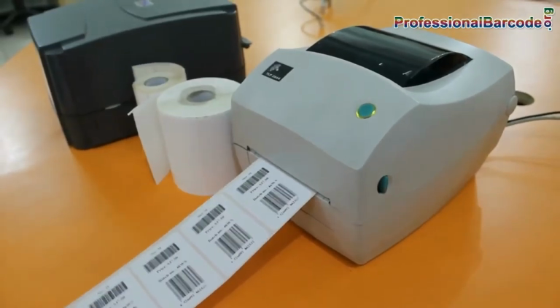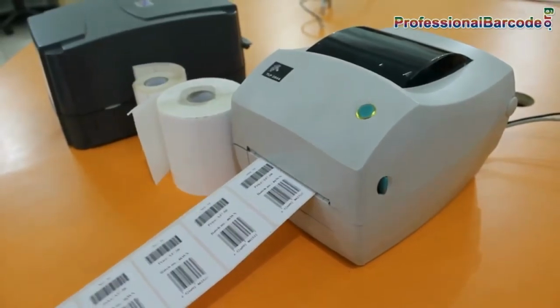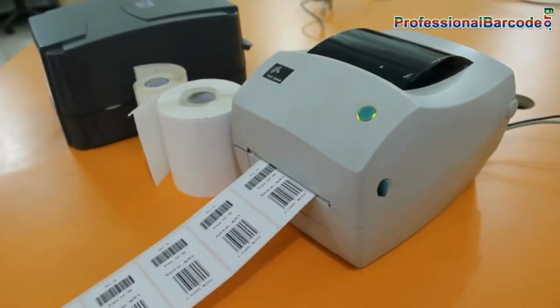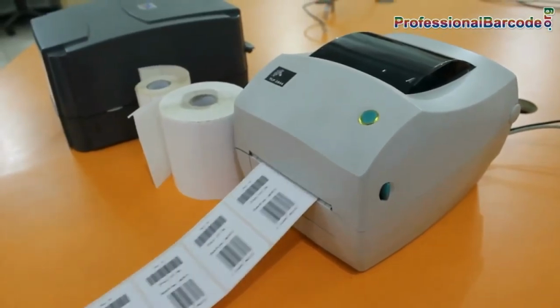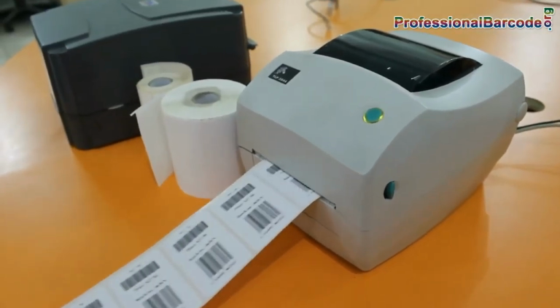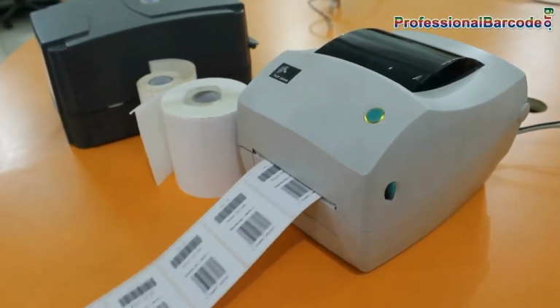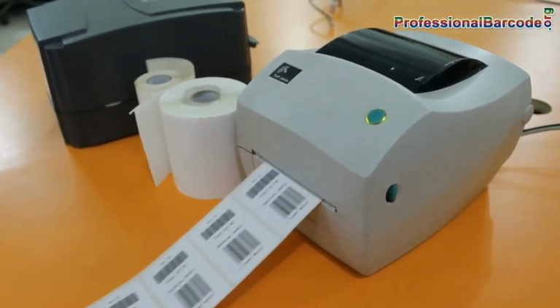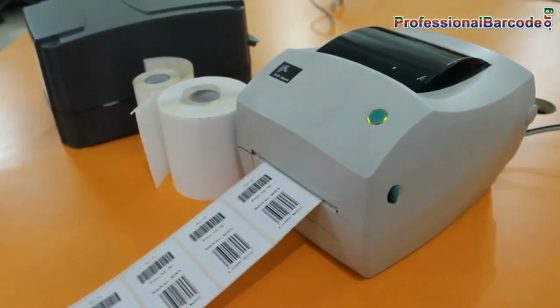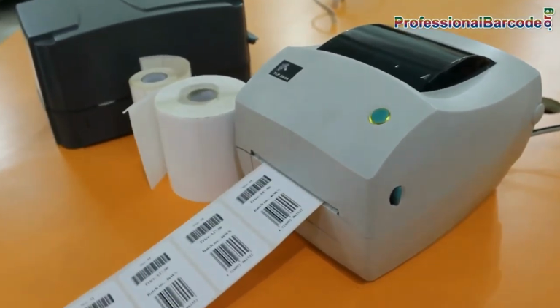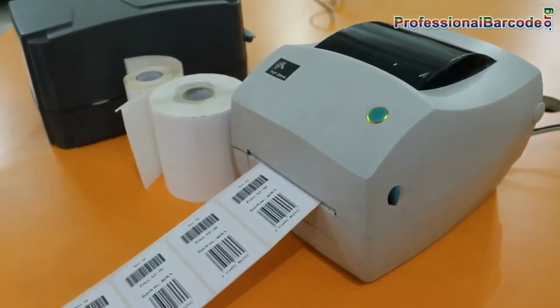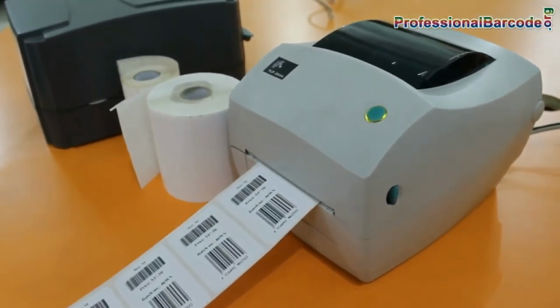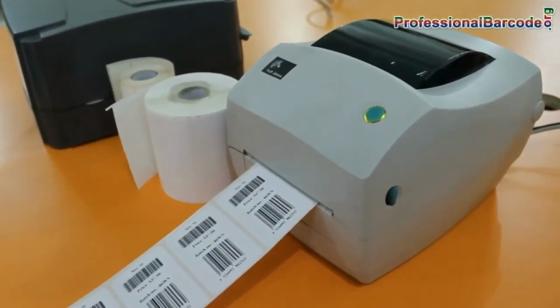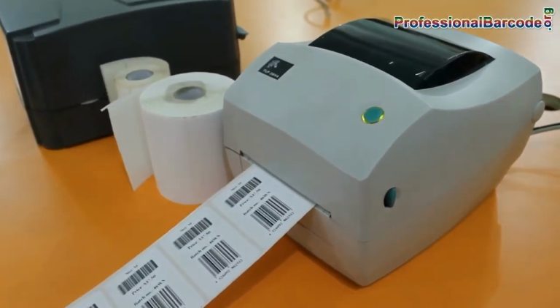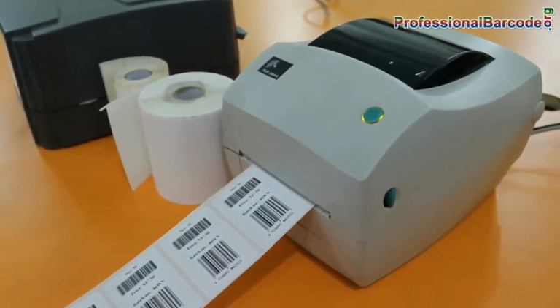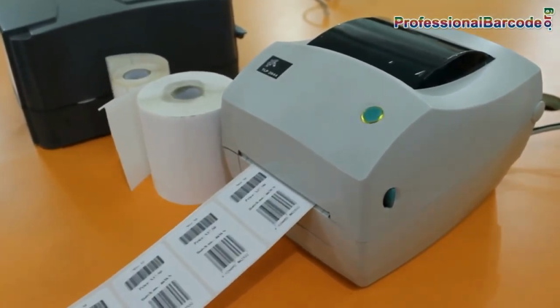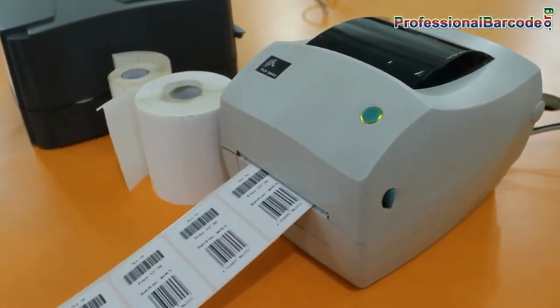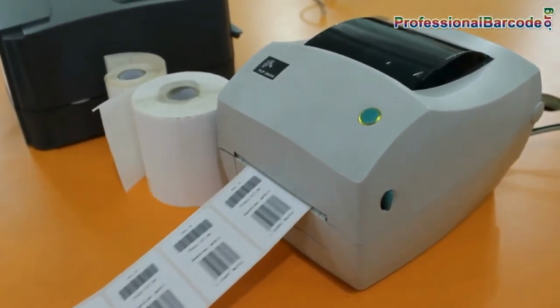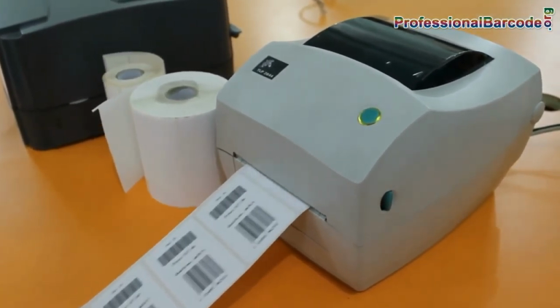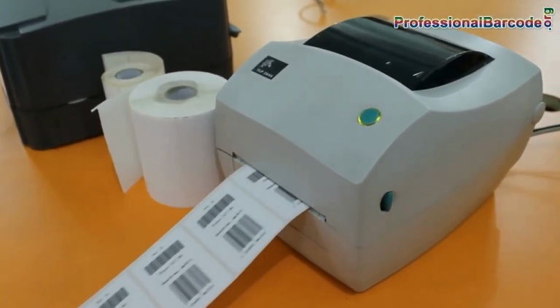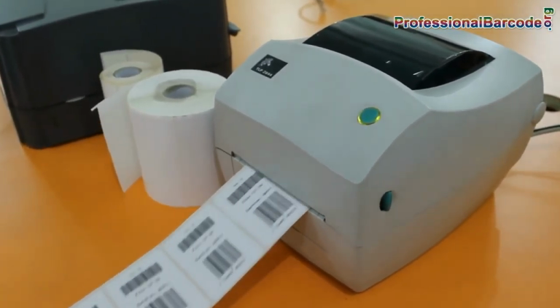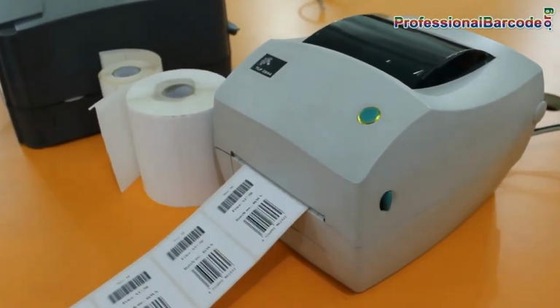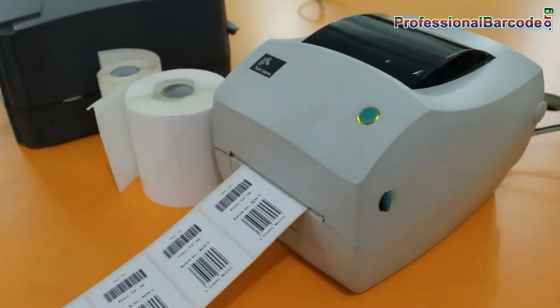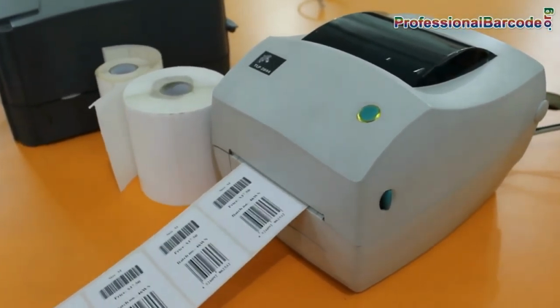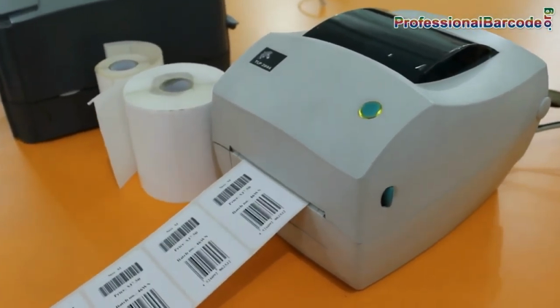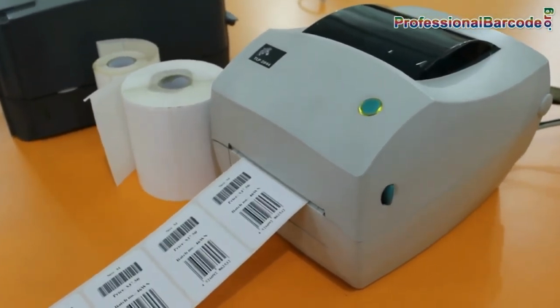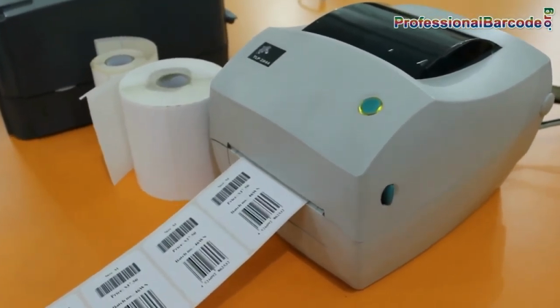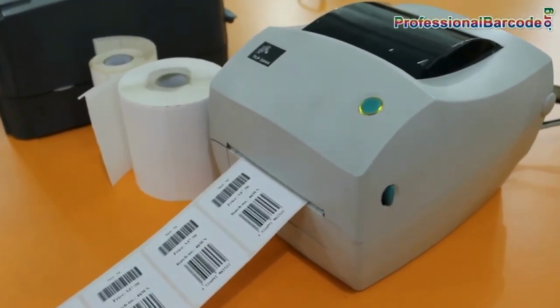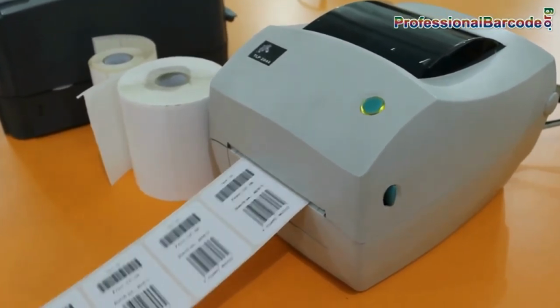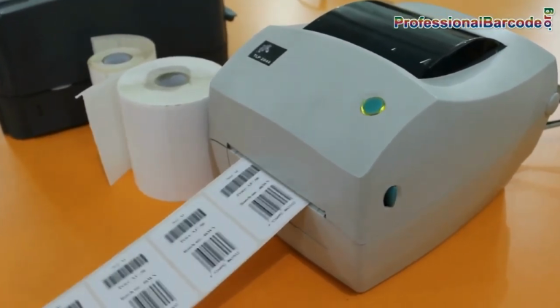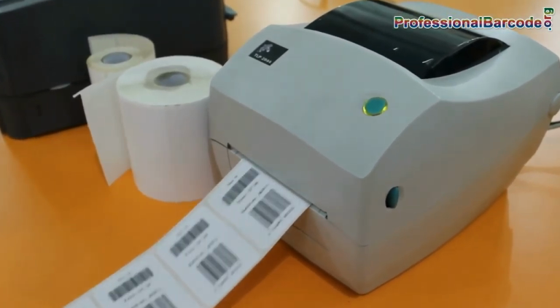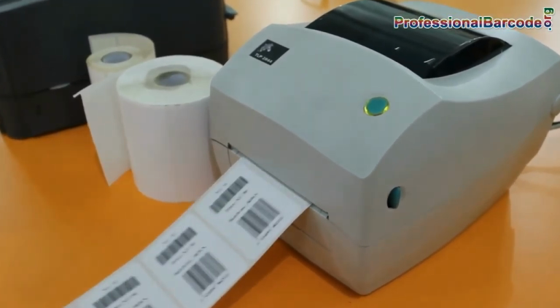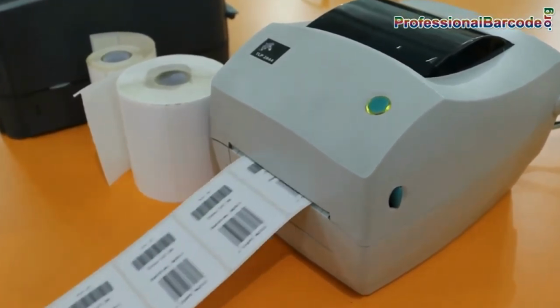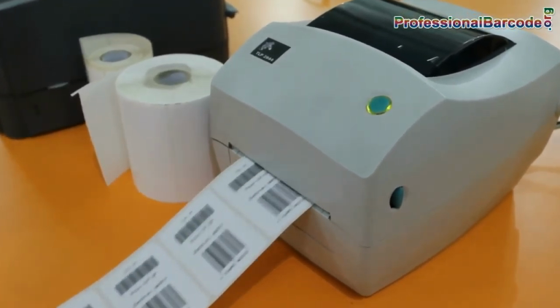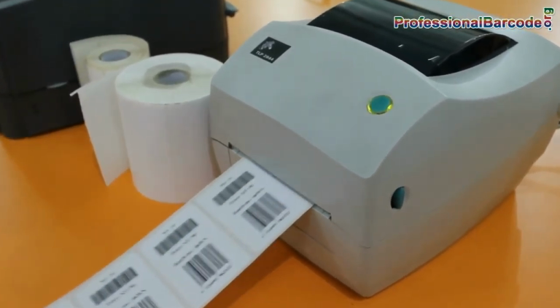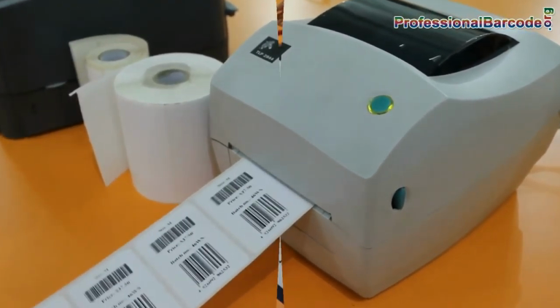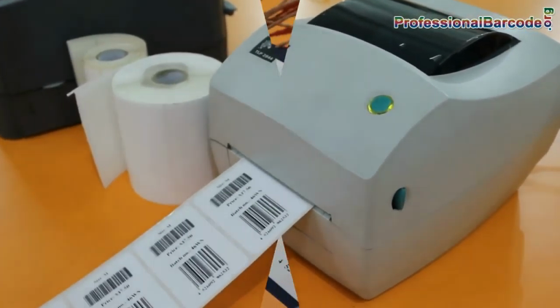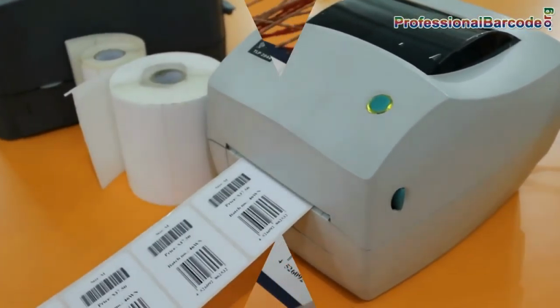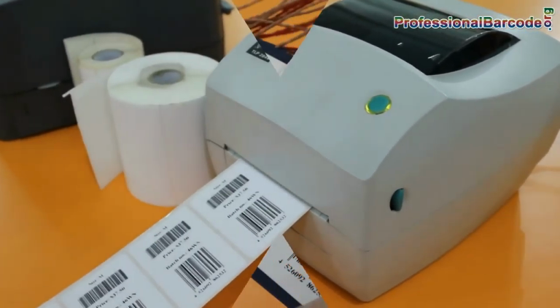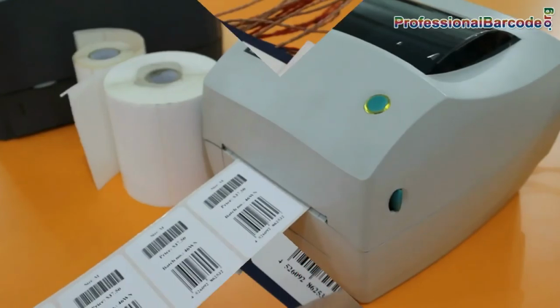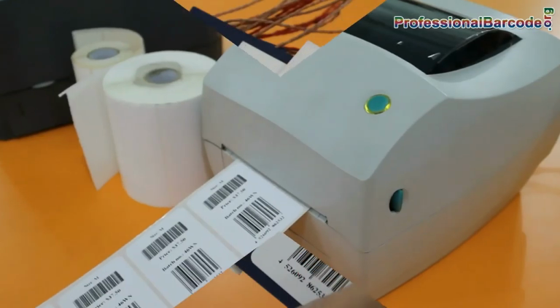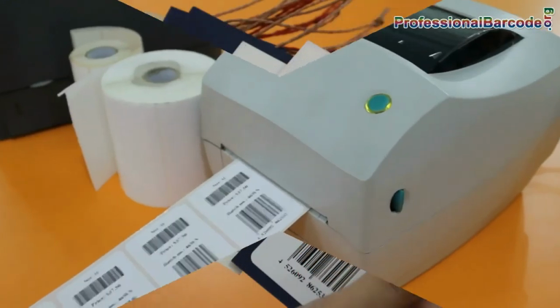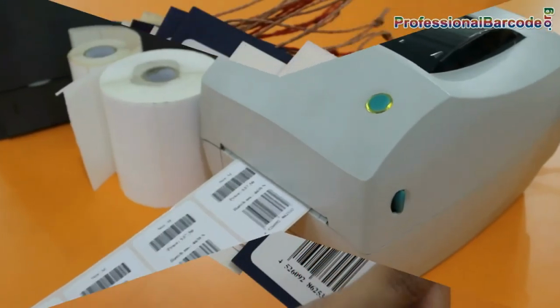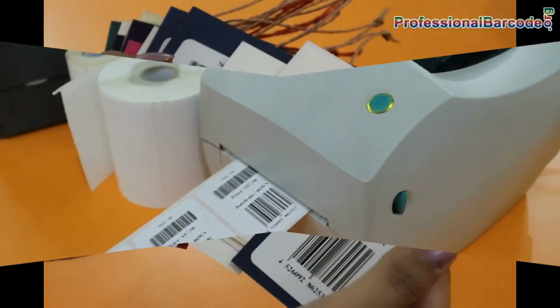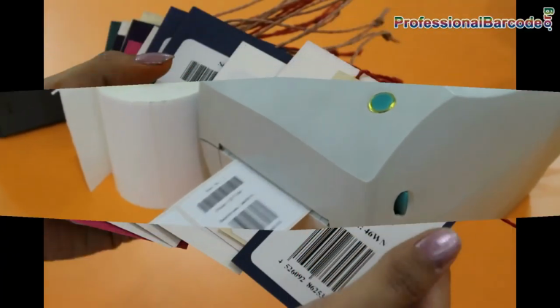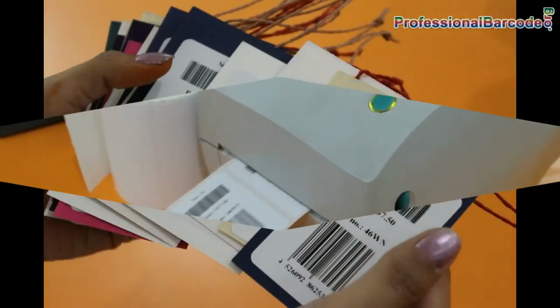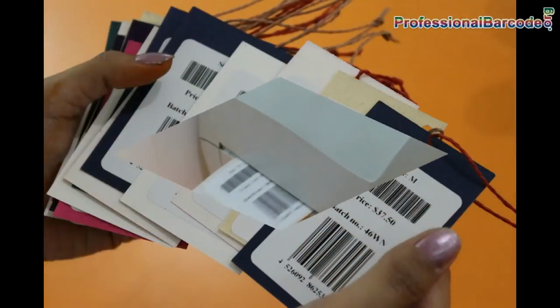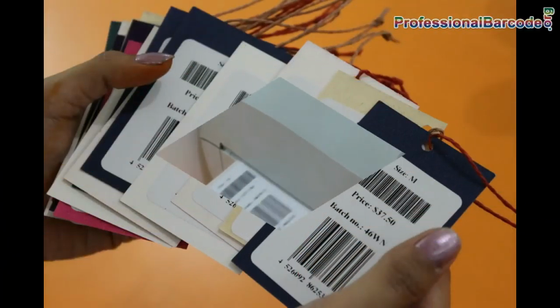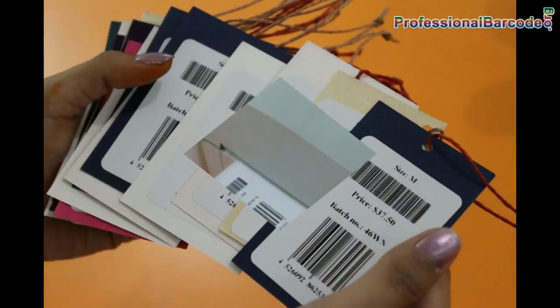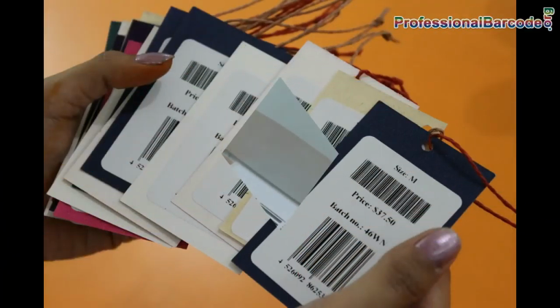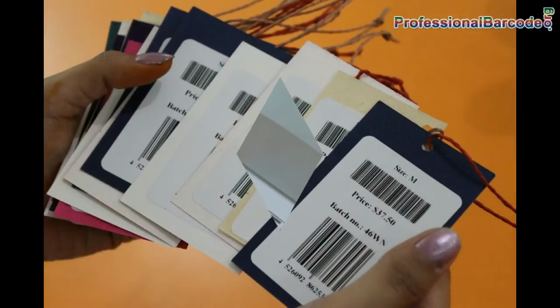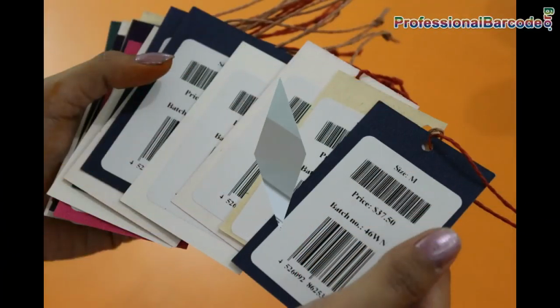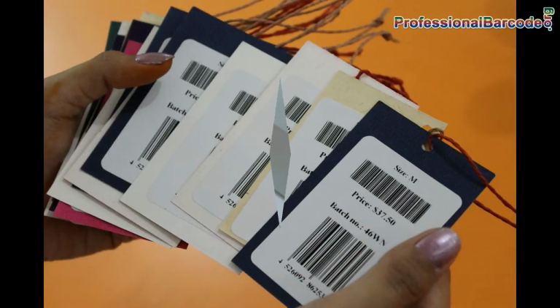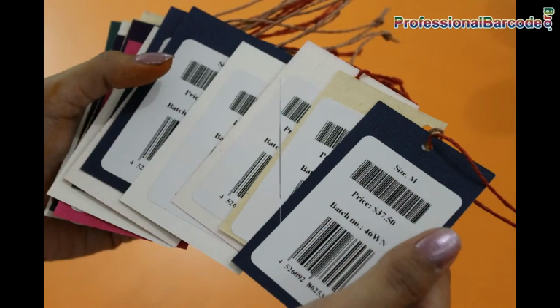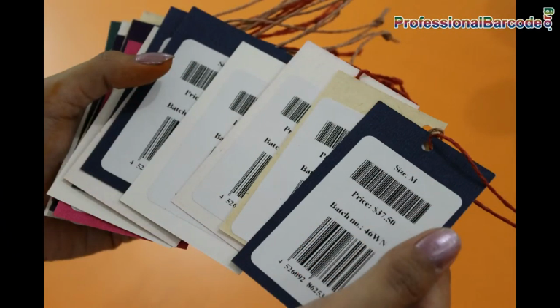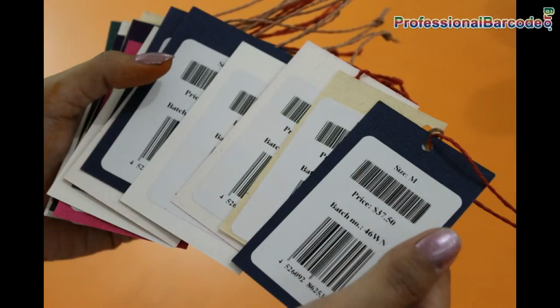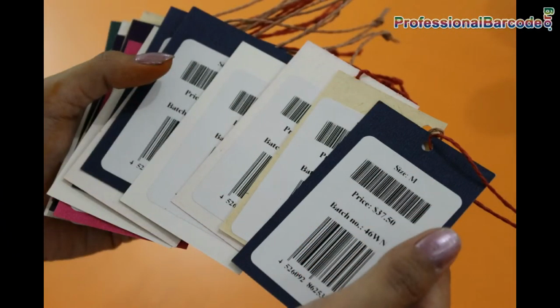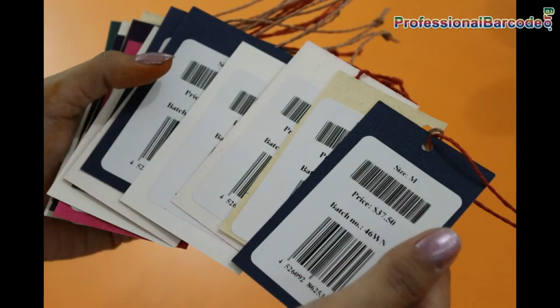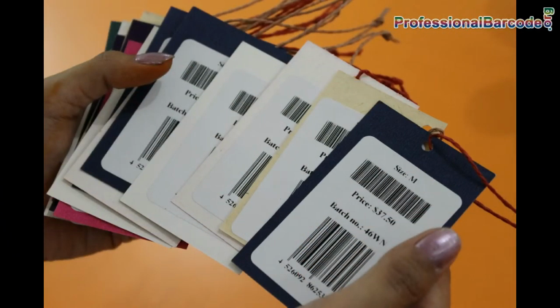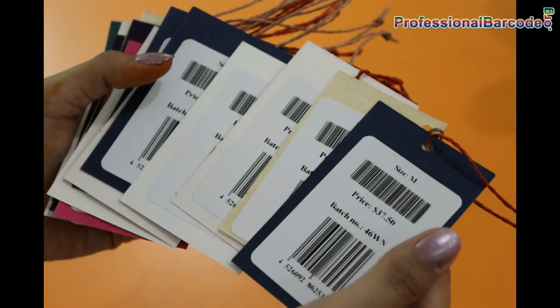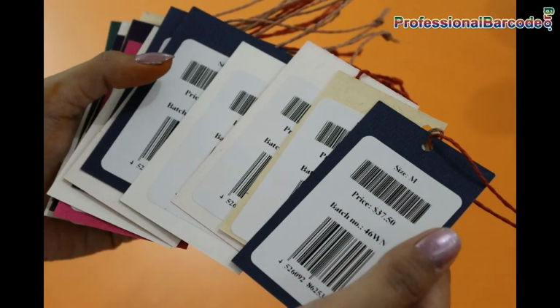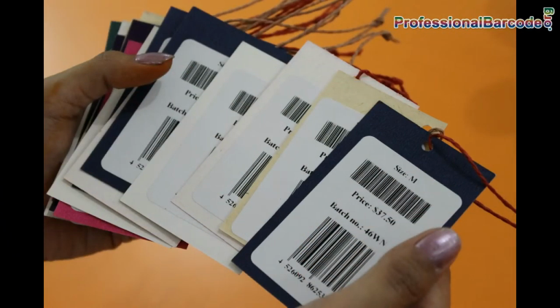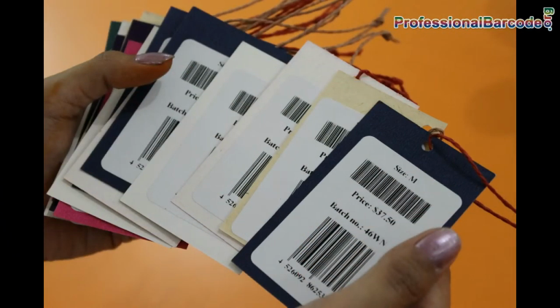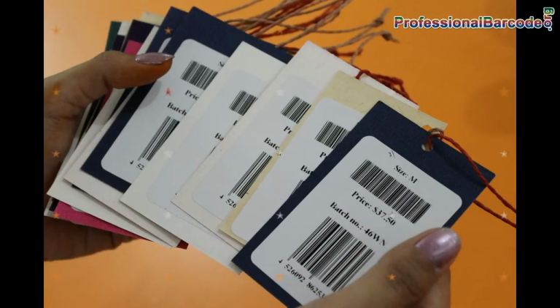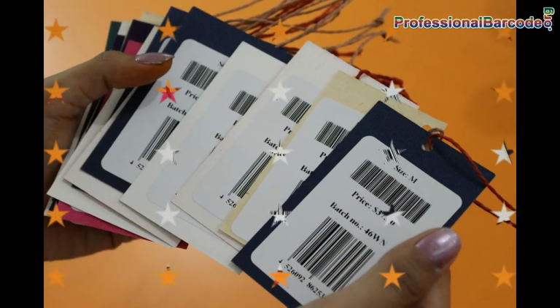The main application for this type of printer is to produce barcode labels for product and shipping identification.